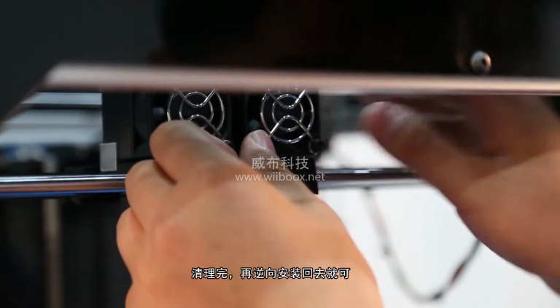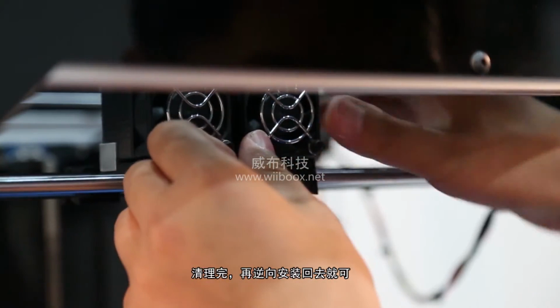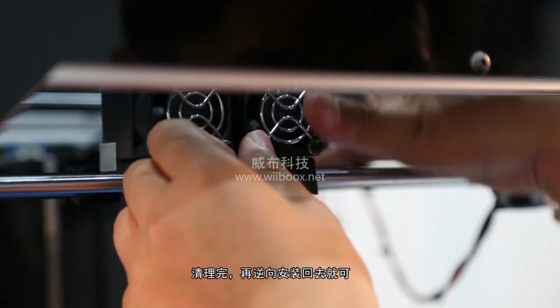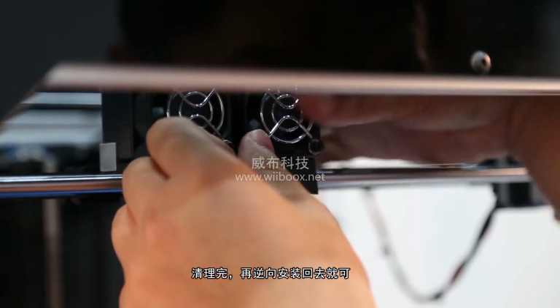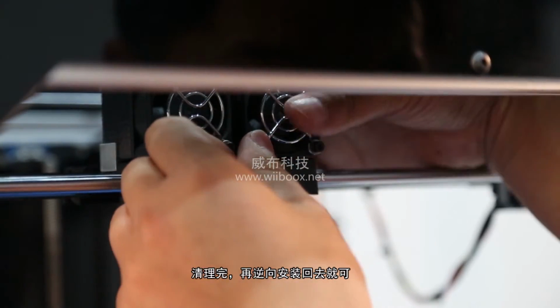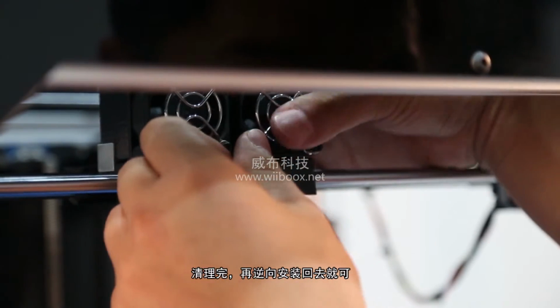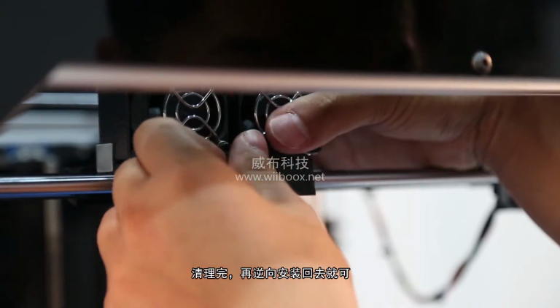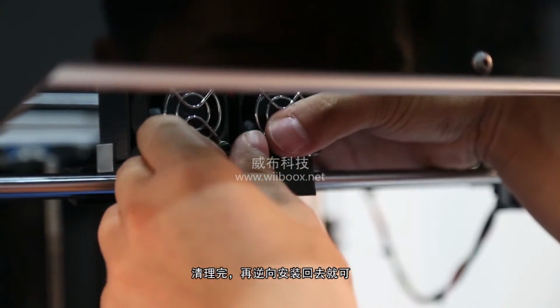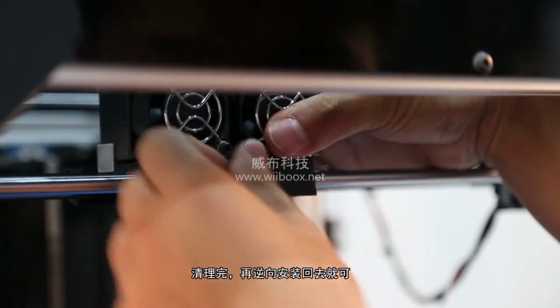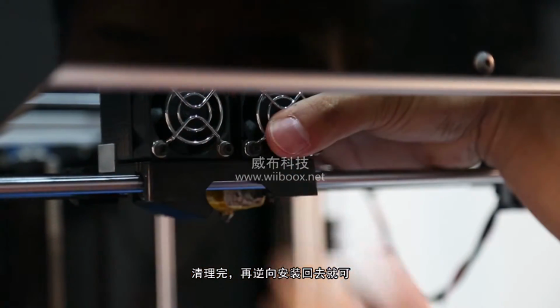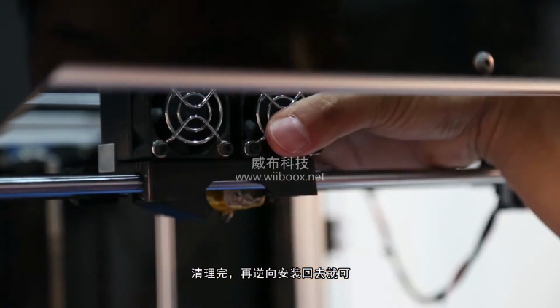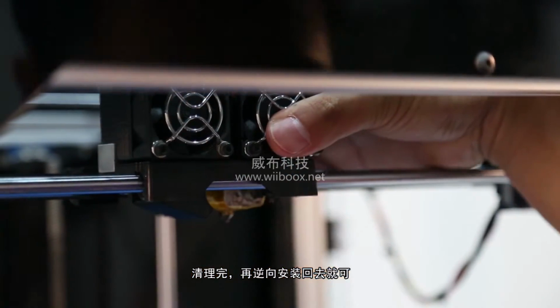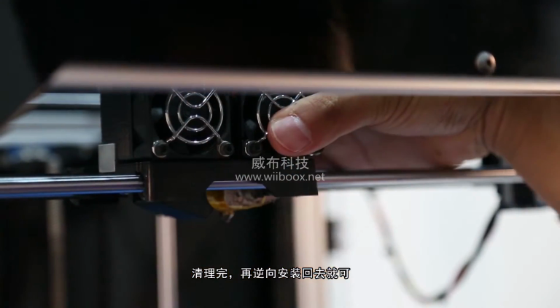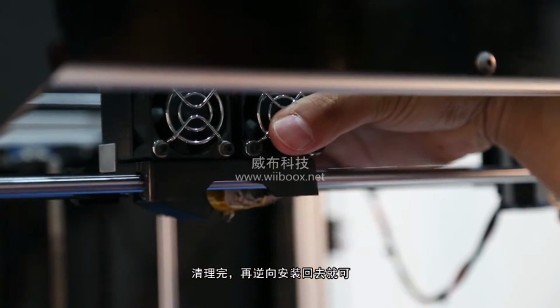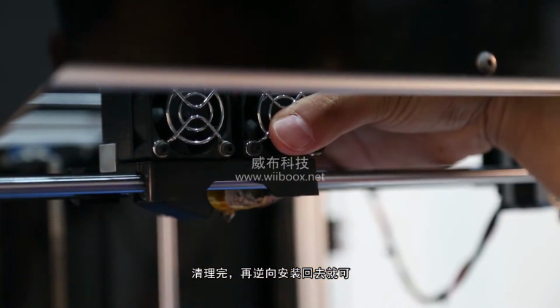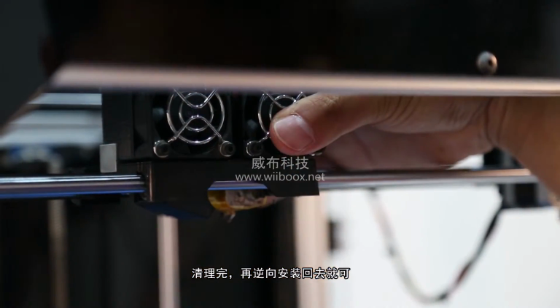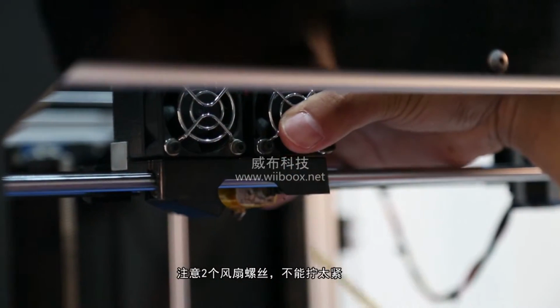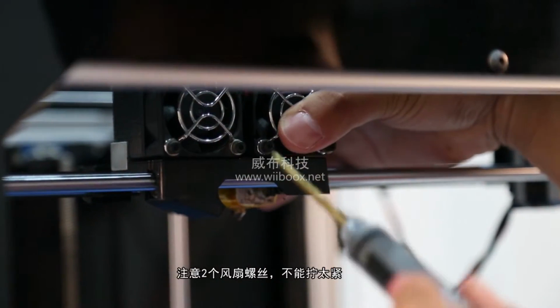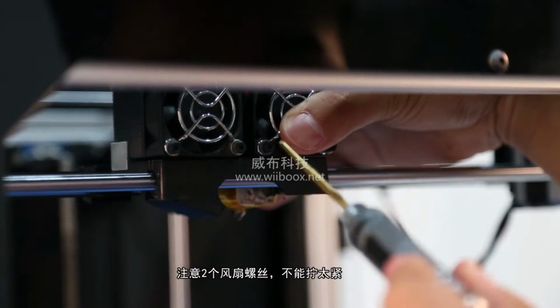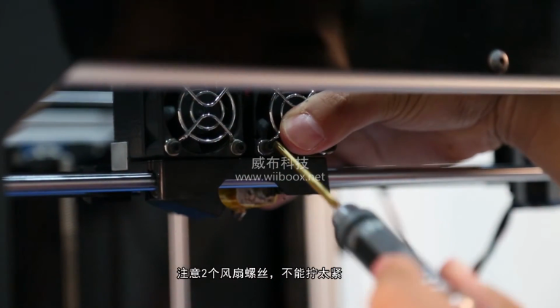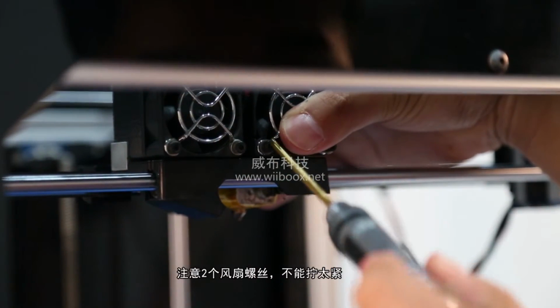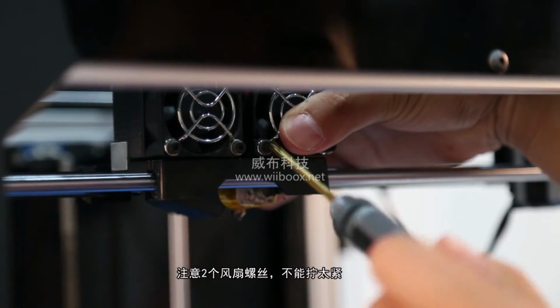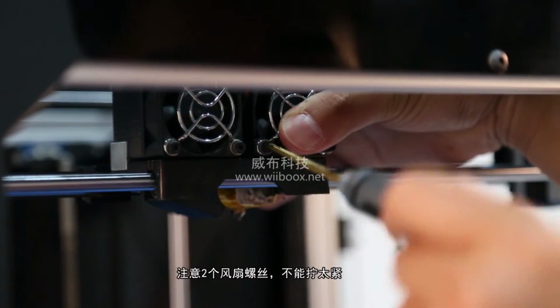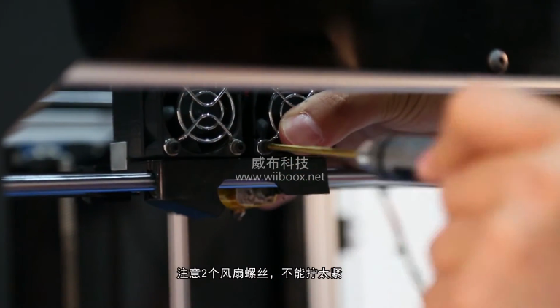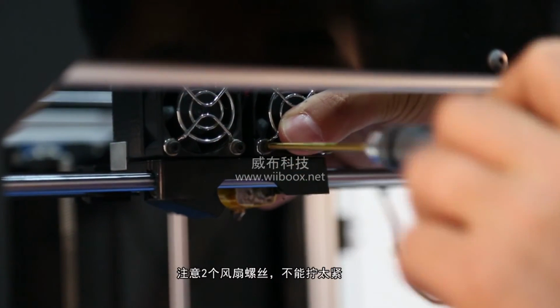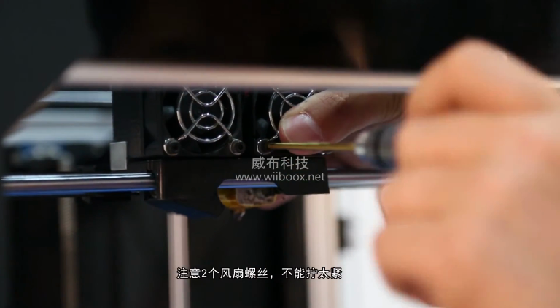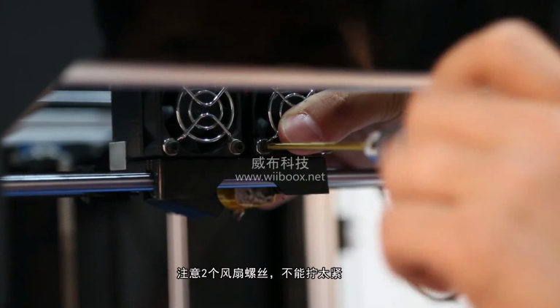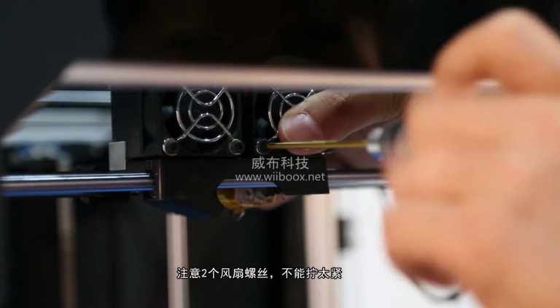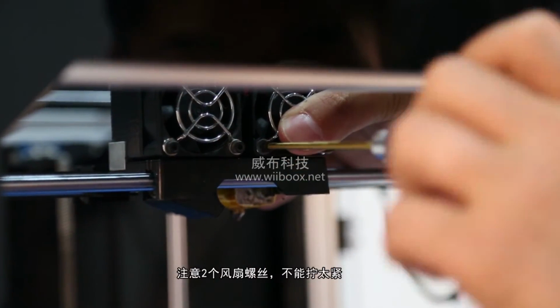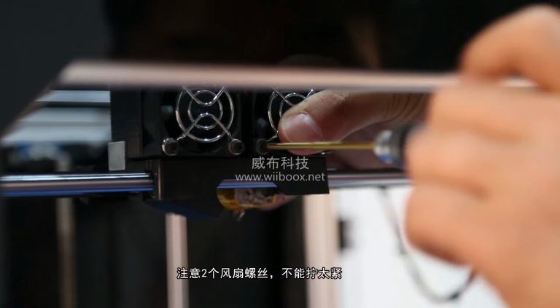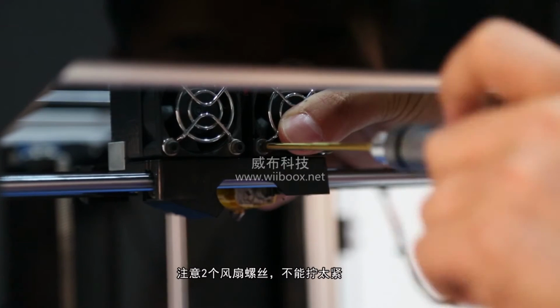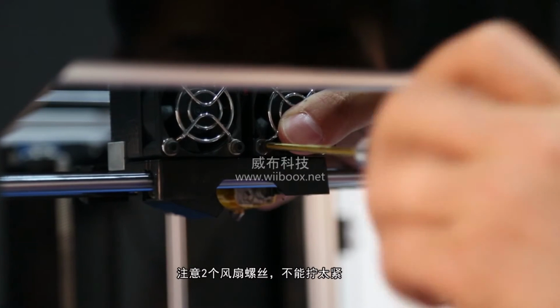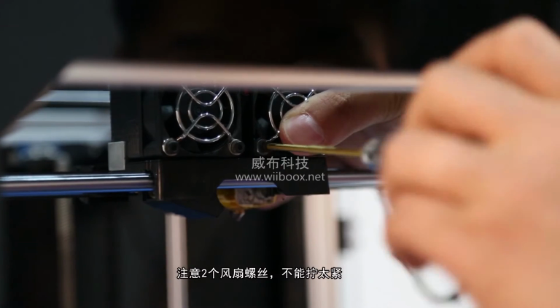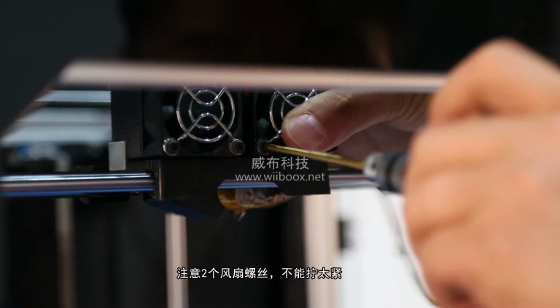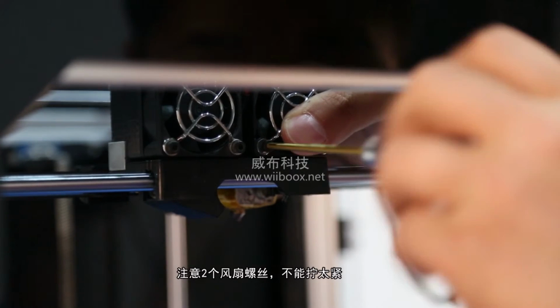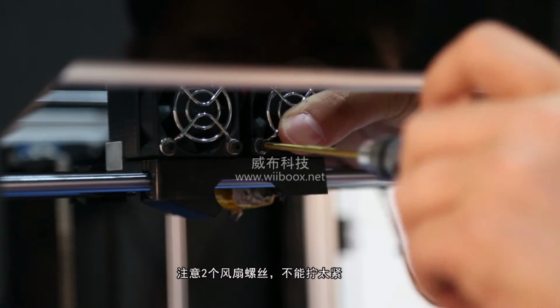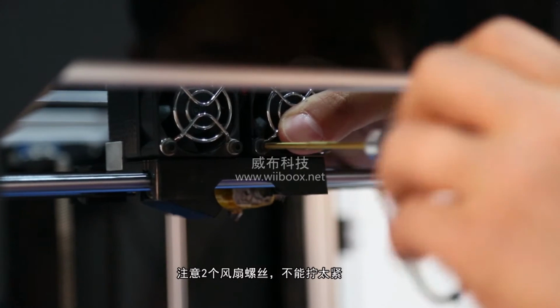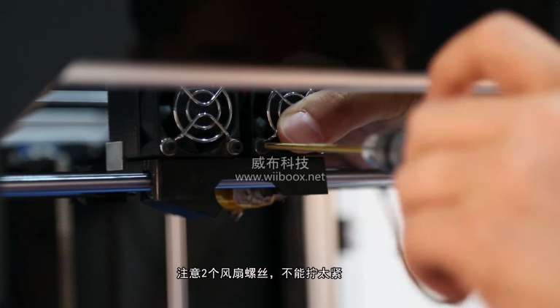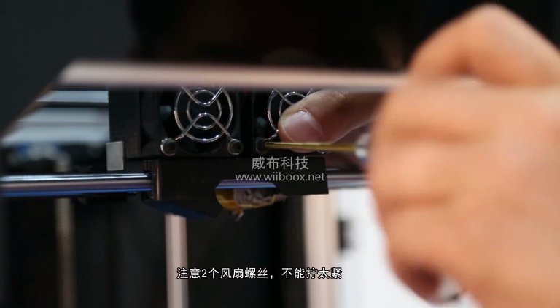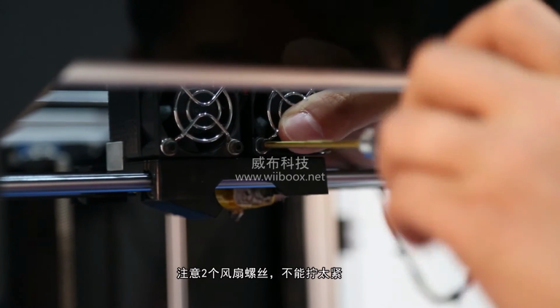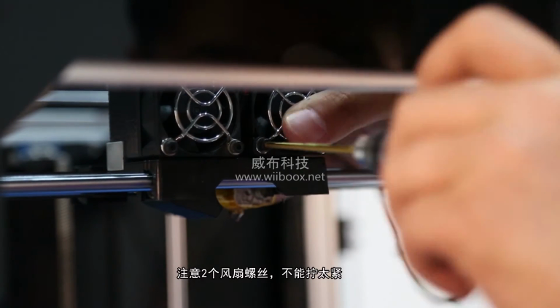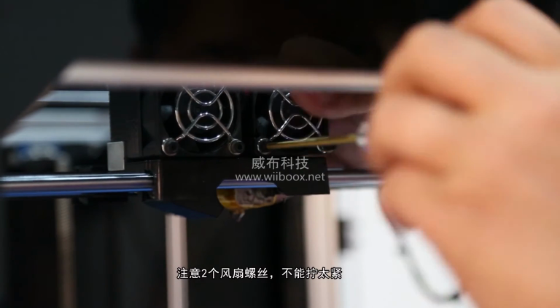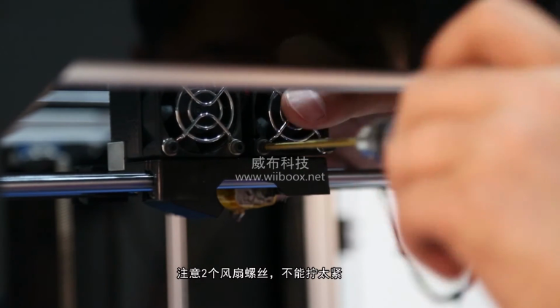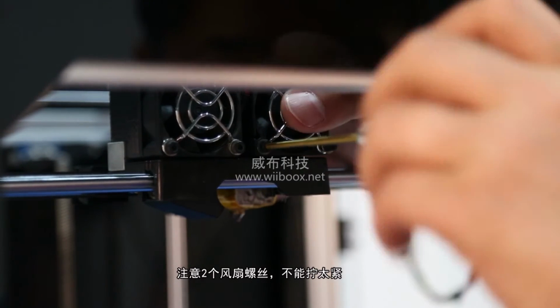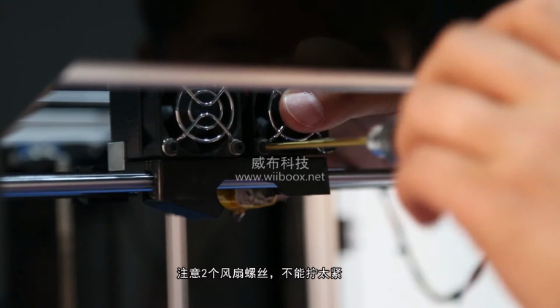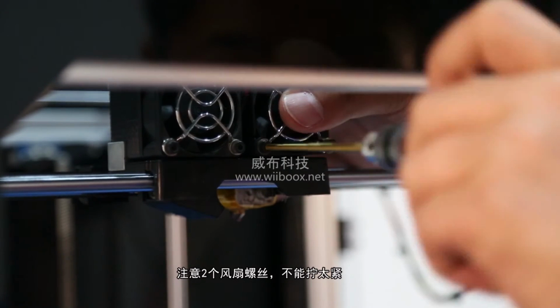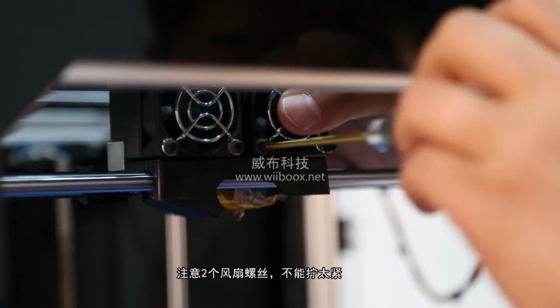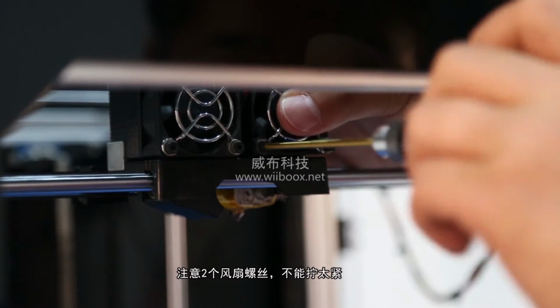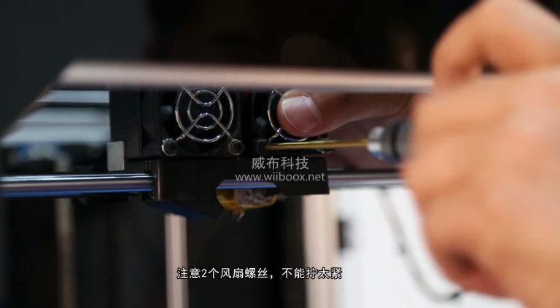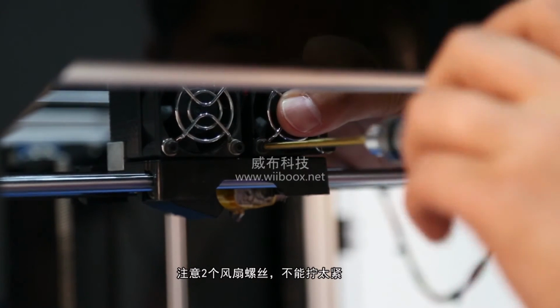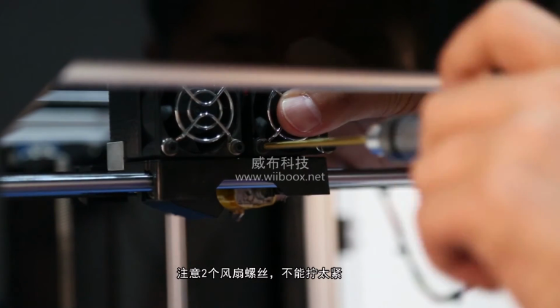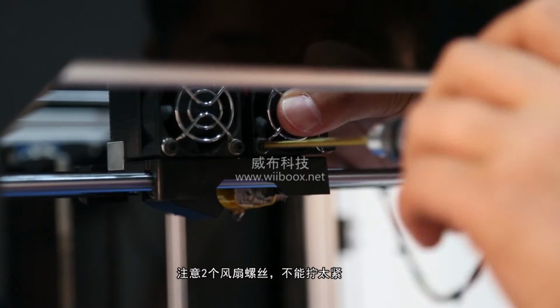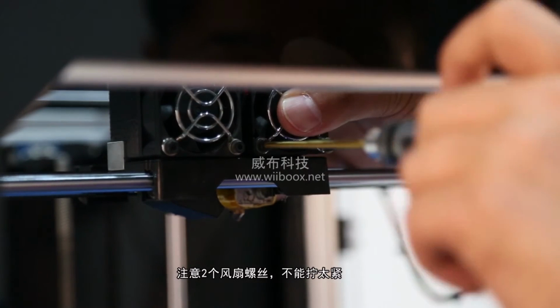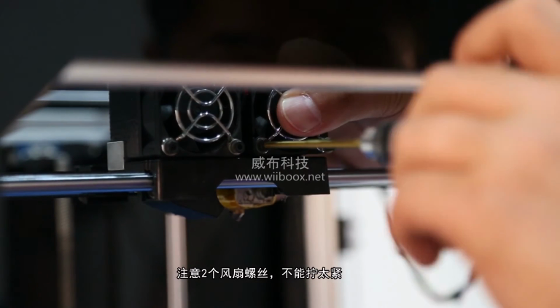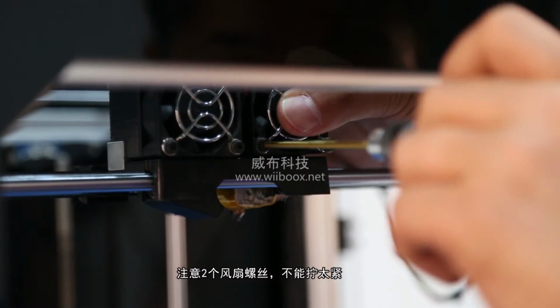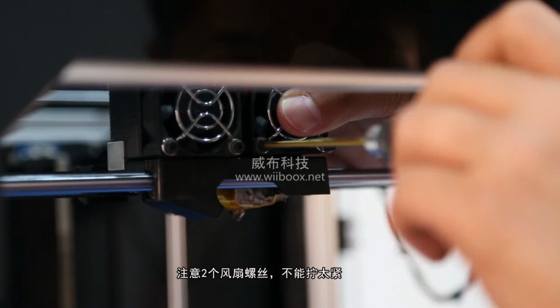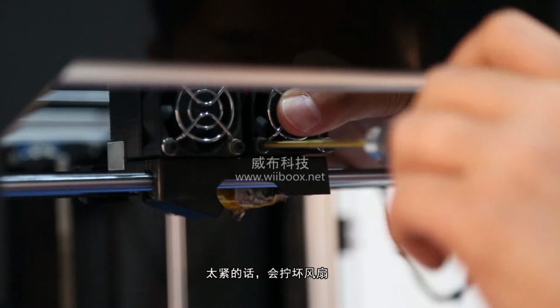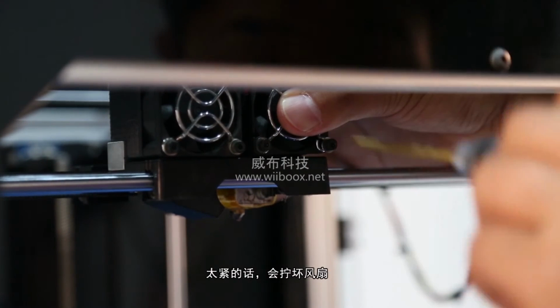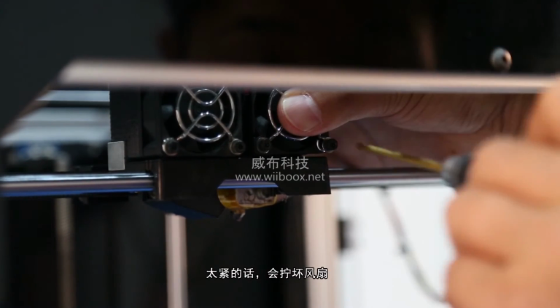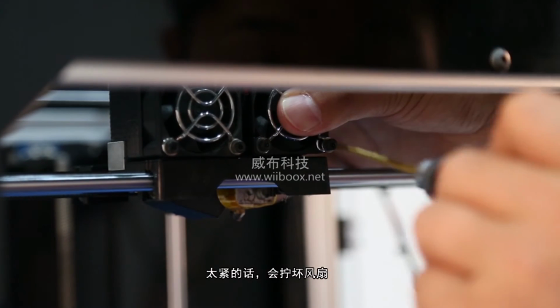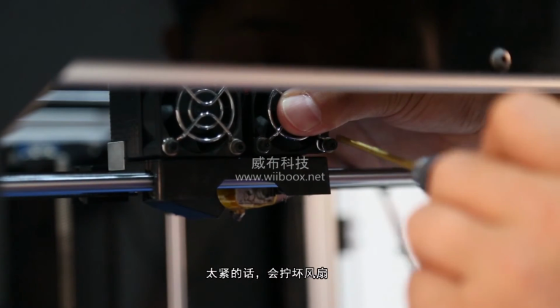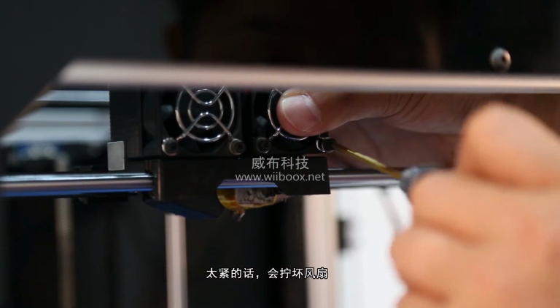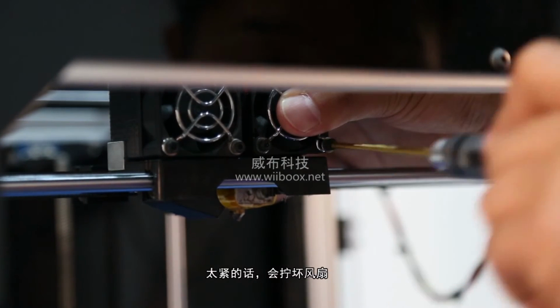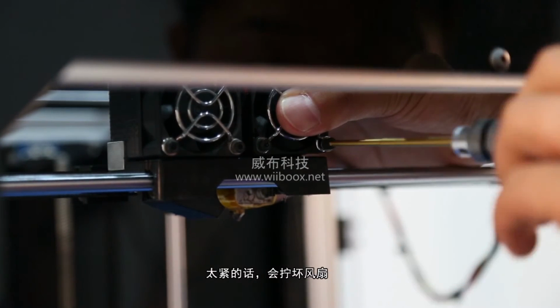Assemble the extruder component in the reversed way it was disassembled. Be careful when screwing the two bolts — too much strength will crack the fan.